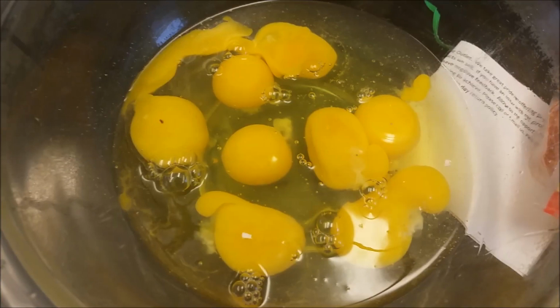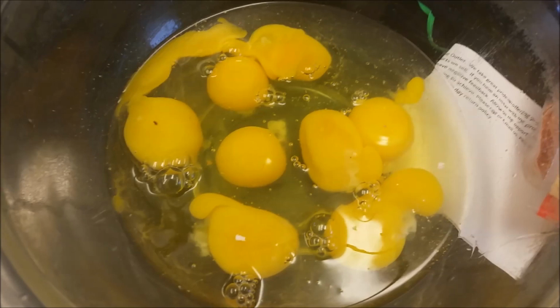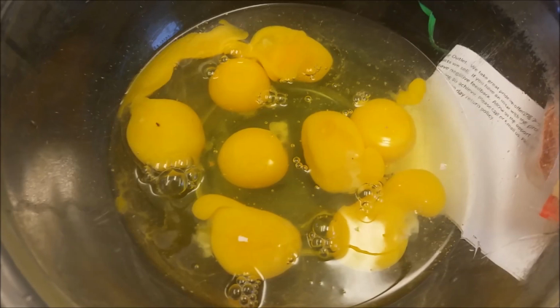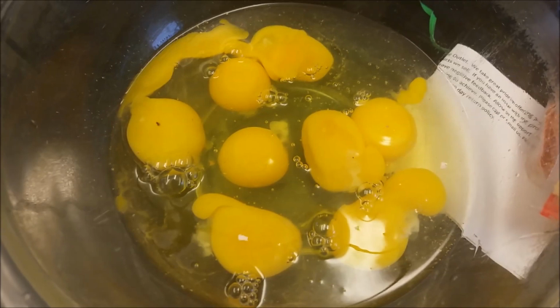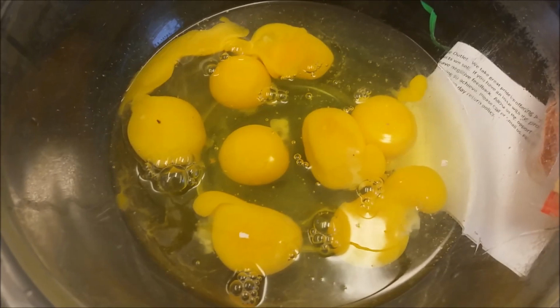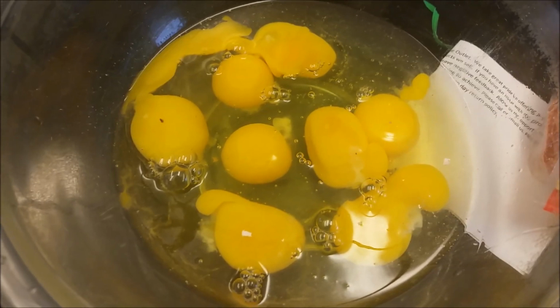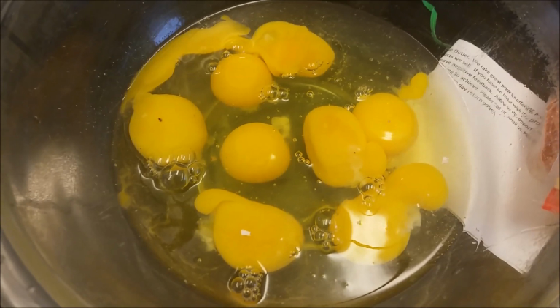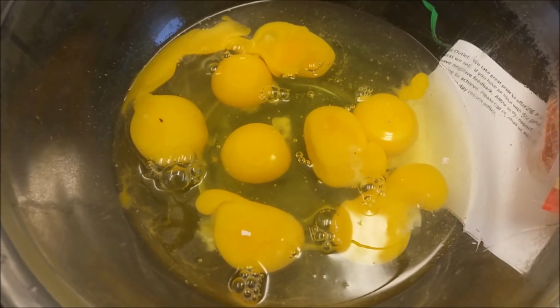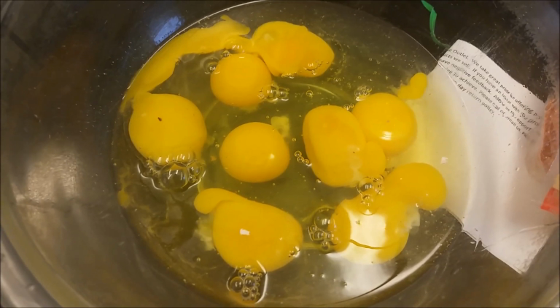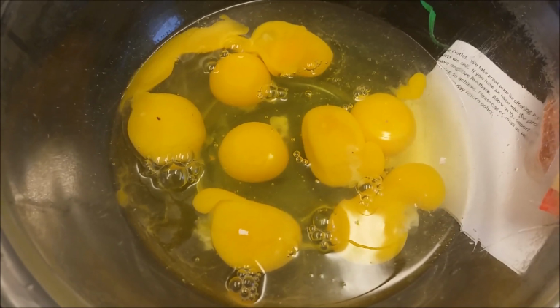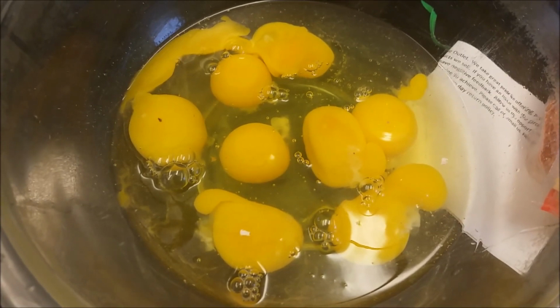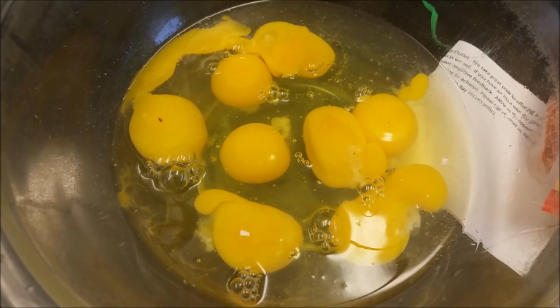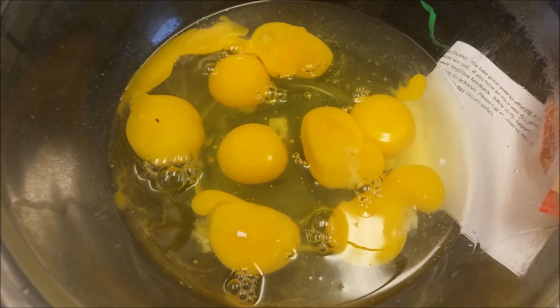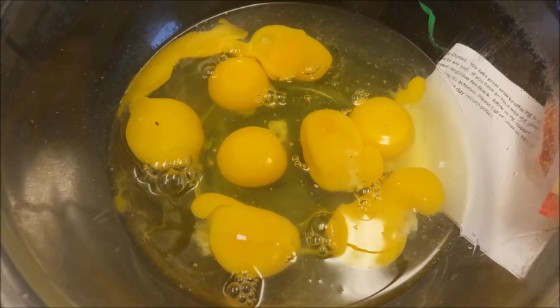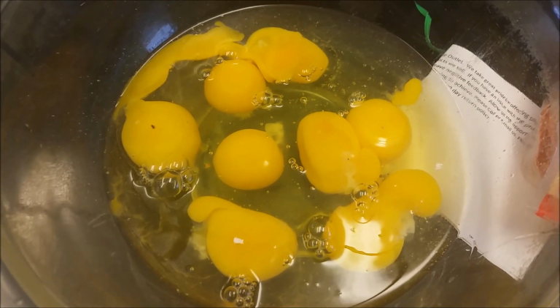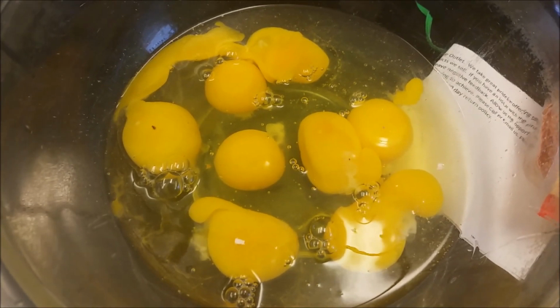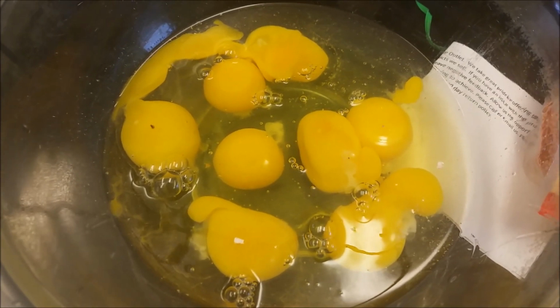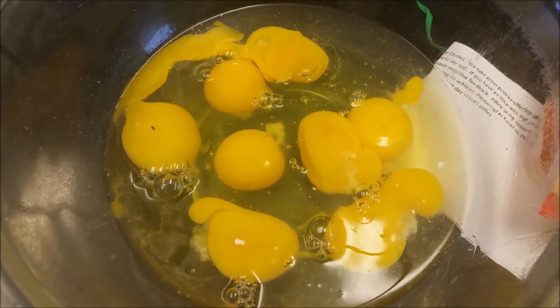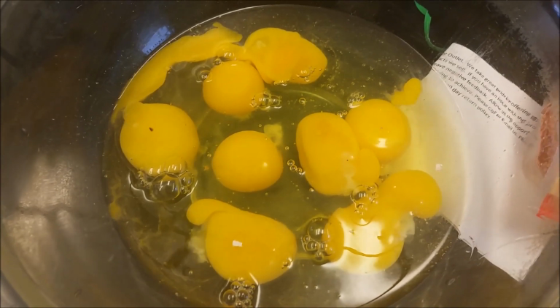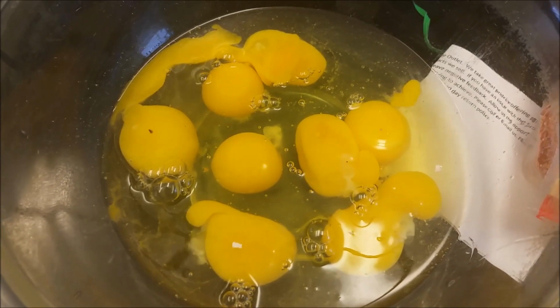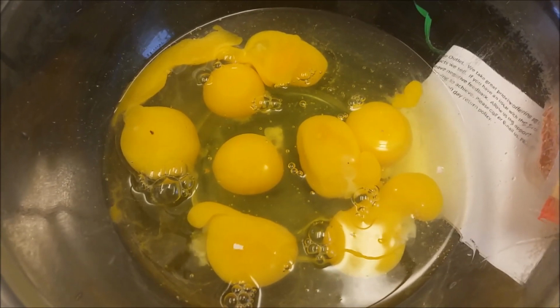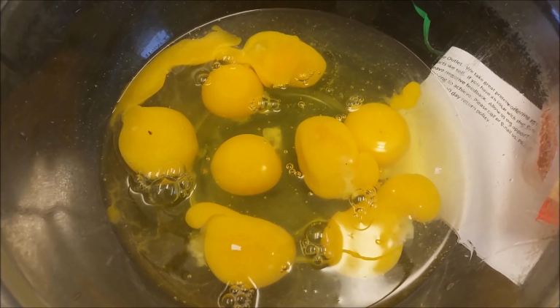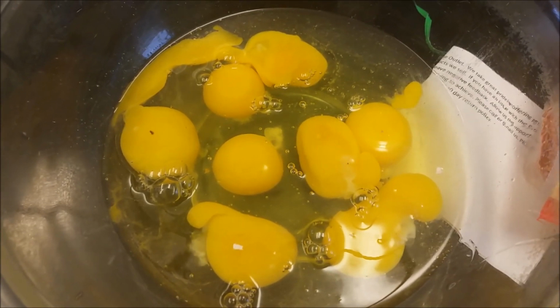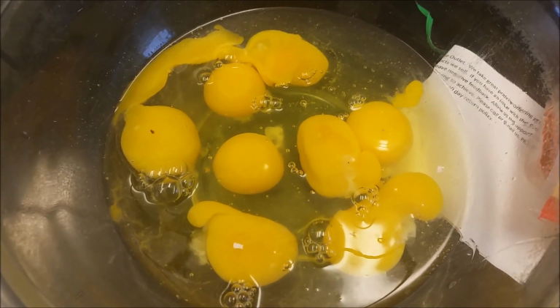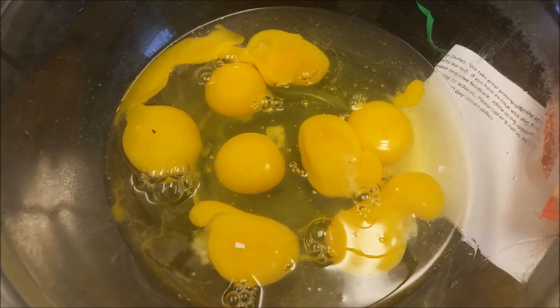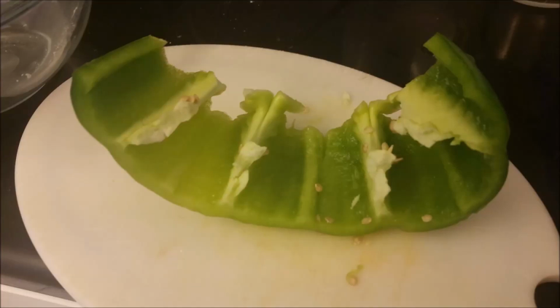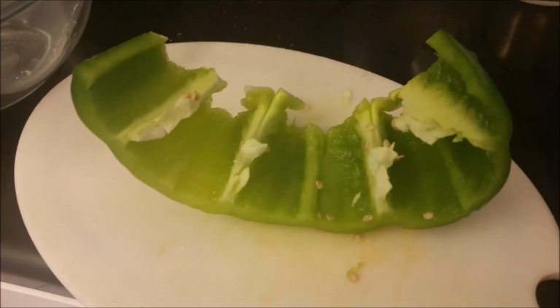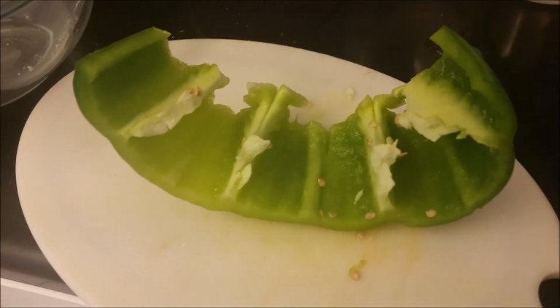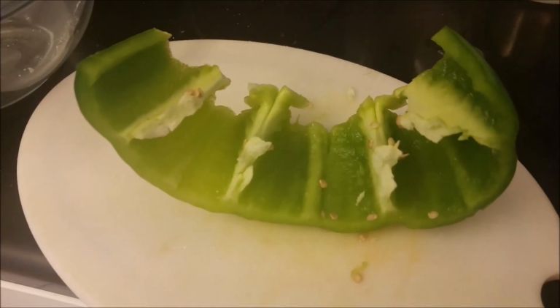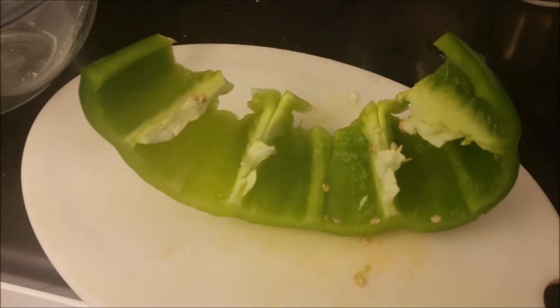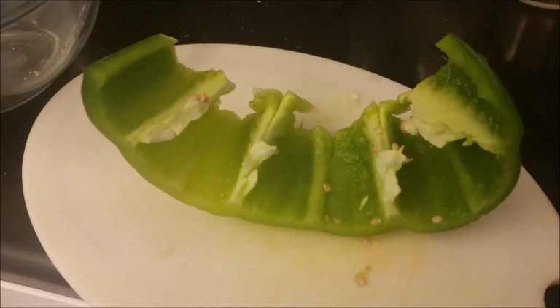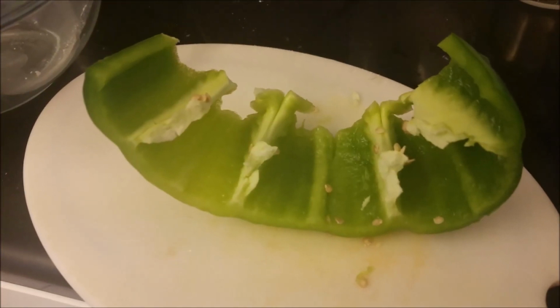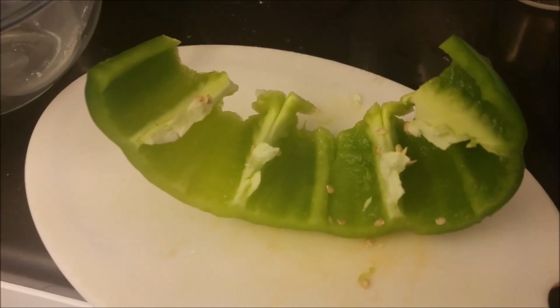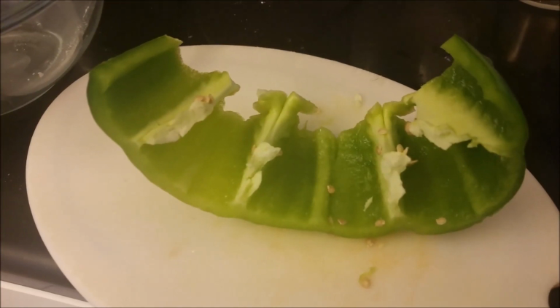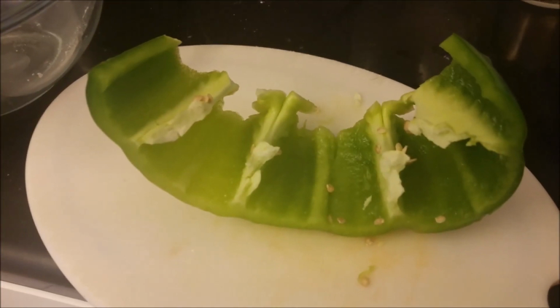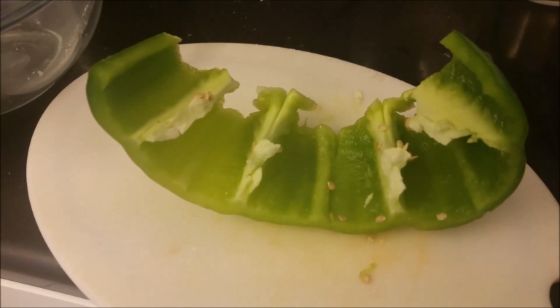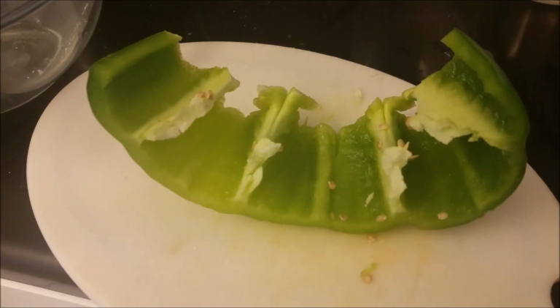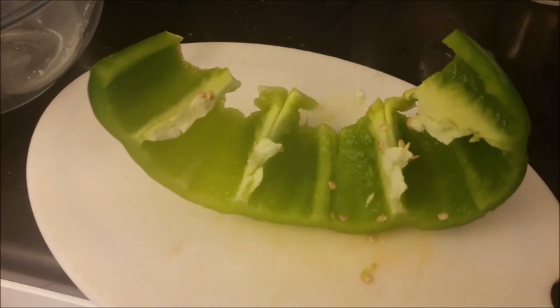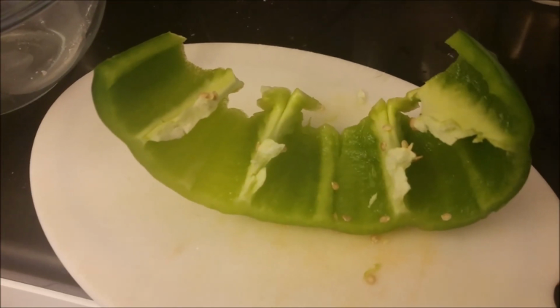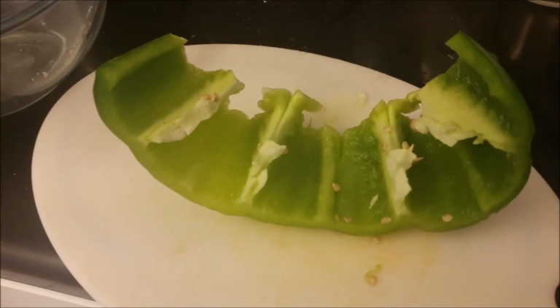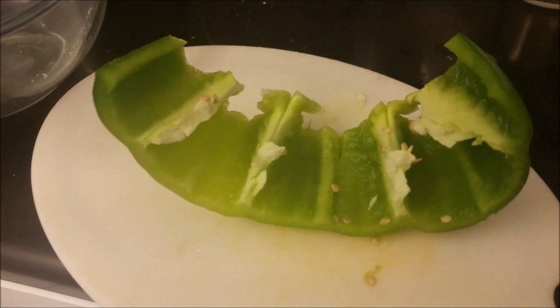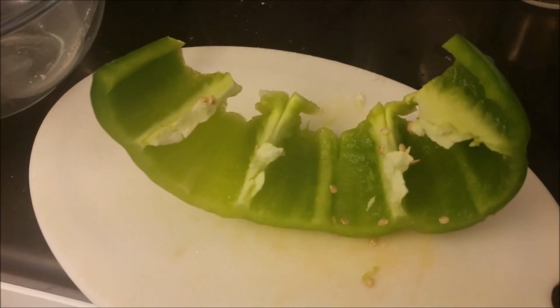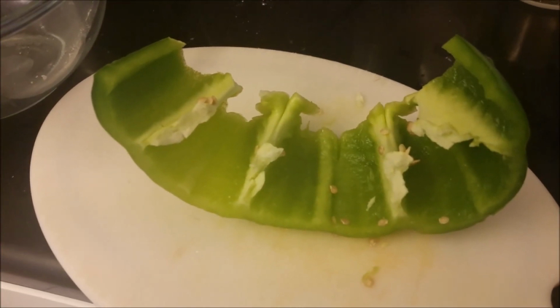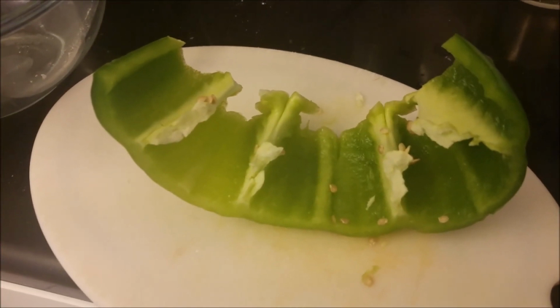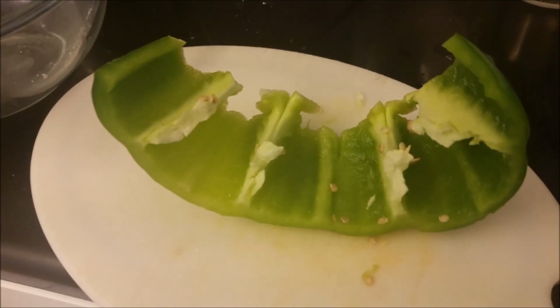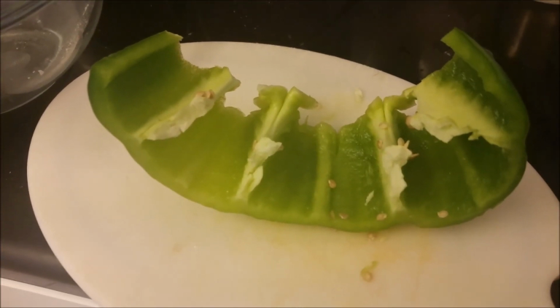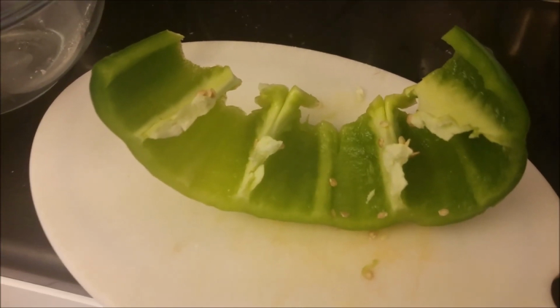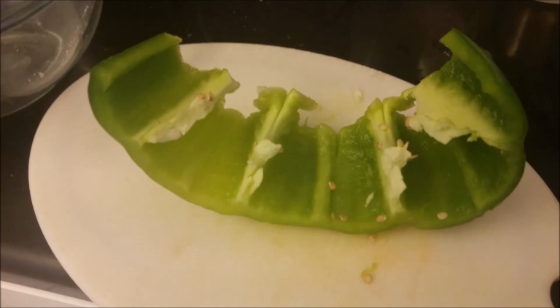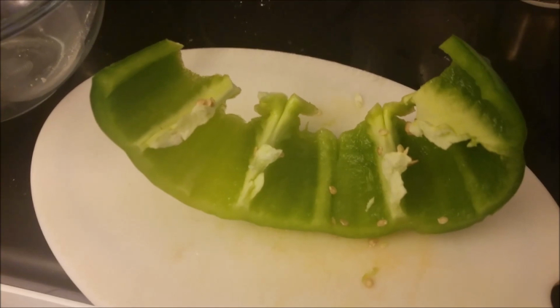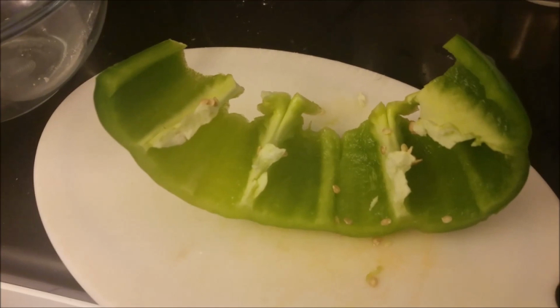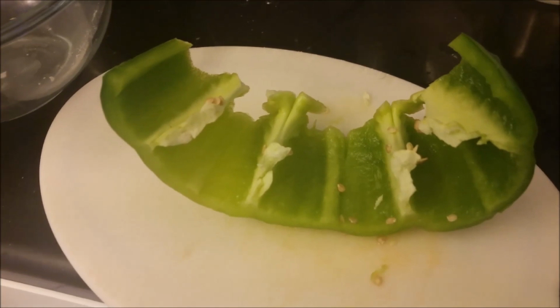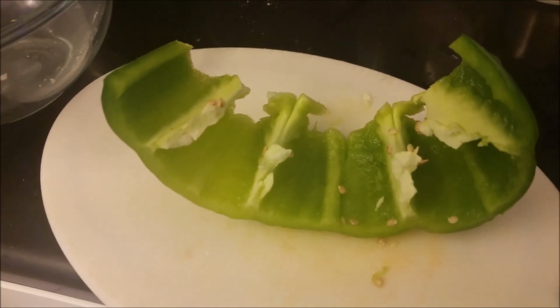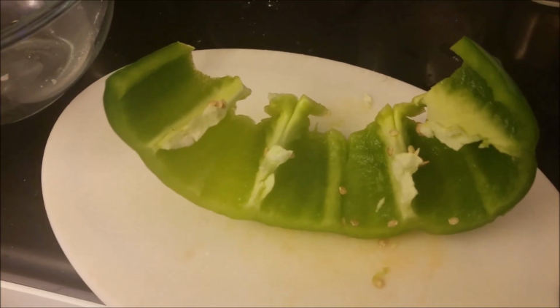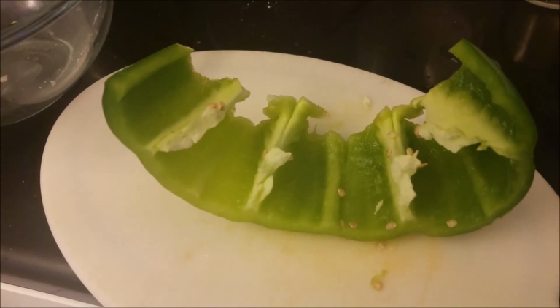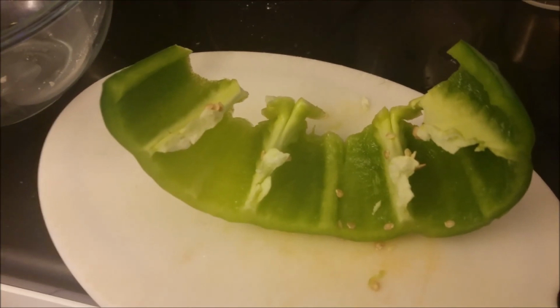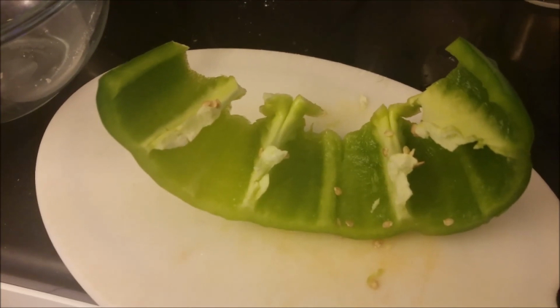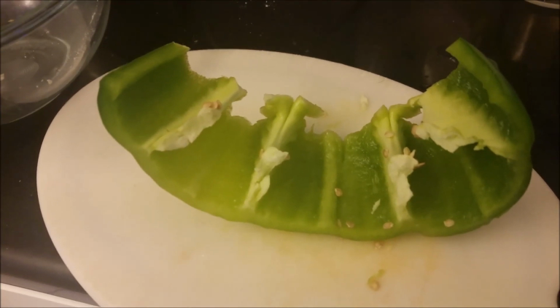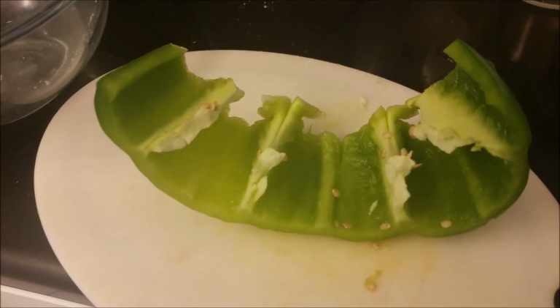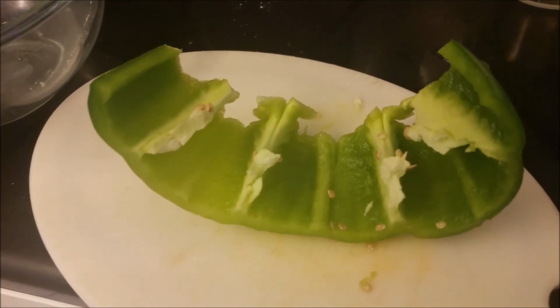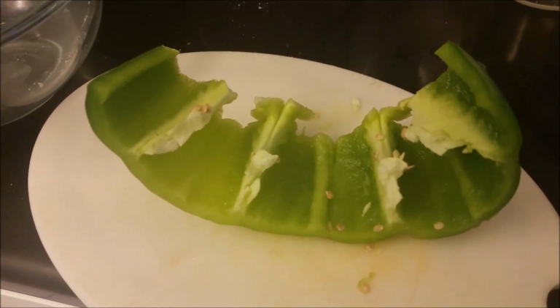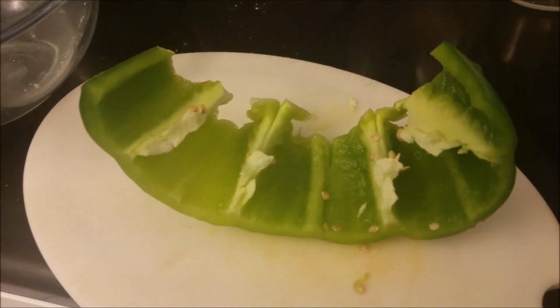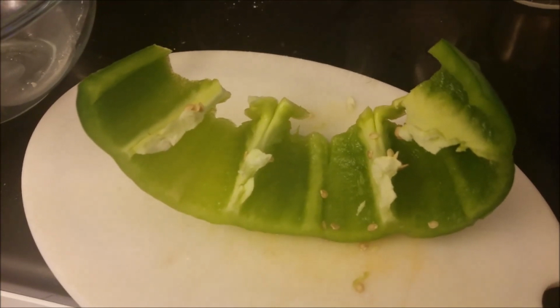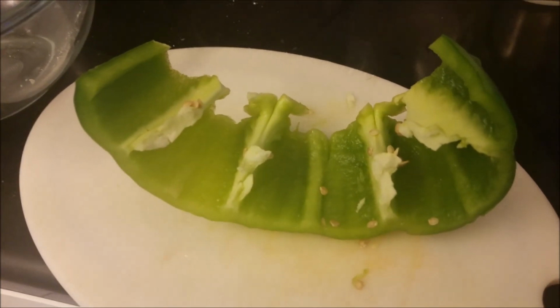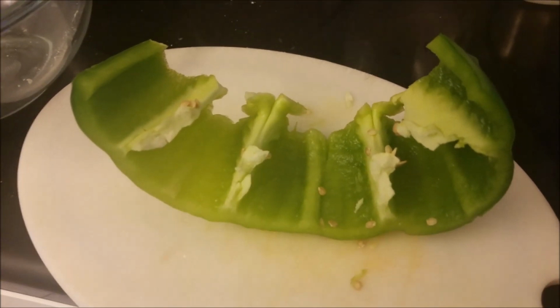Have I ever mentioned that I love eggs? You're not going to believe how many we're going to be using. Whose final answer was 8? Cutting peppers is a science, and I didn't study.